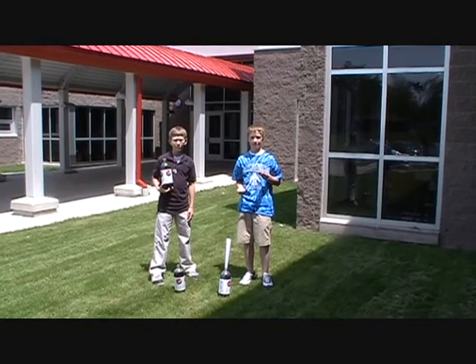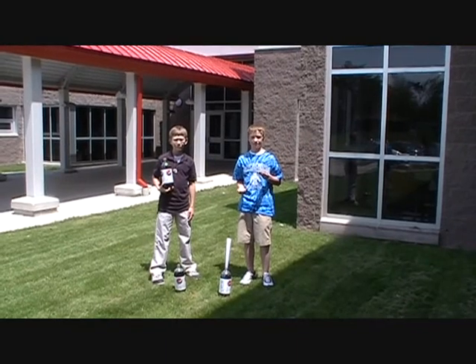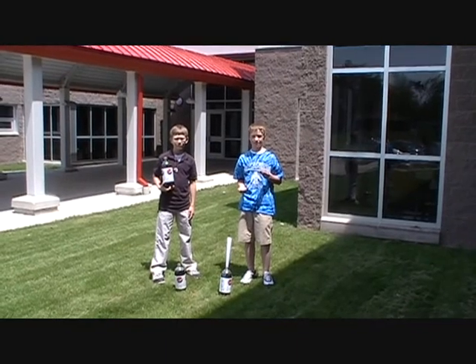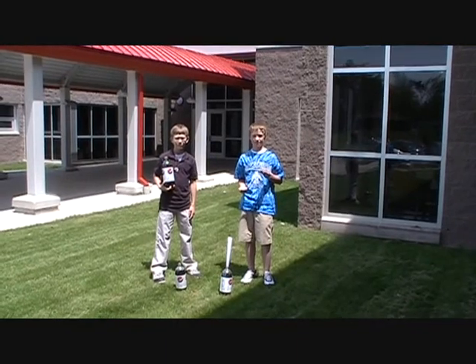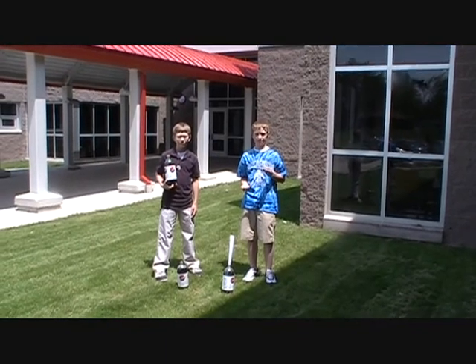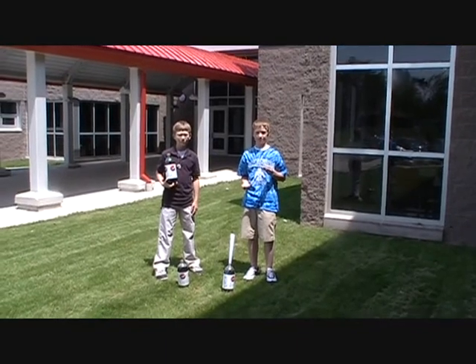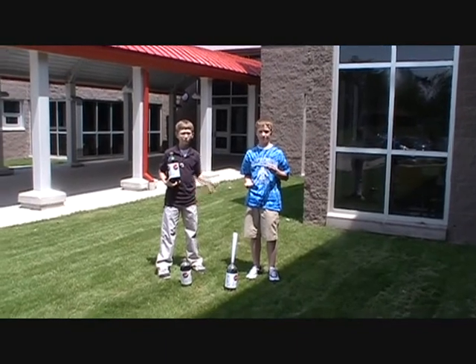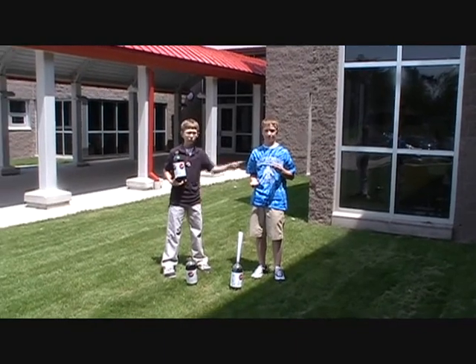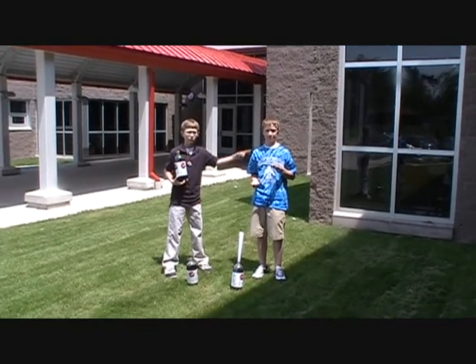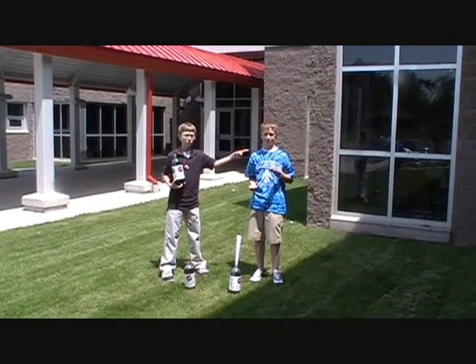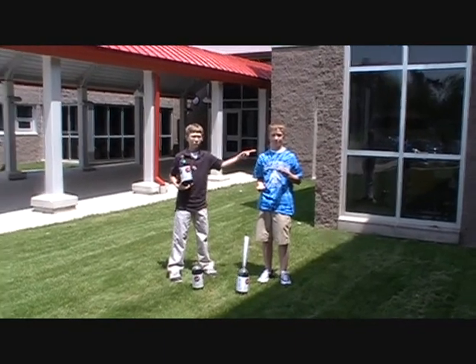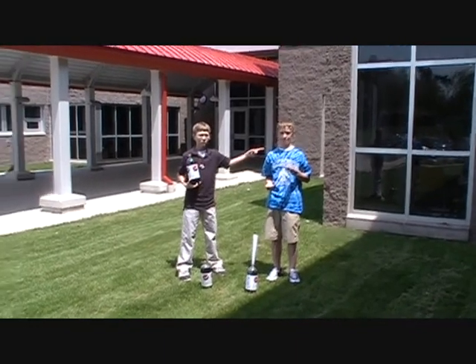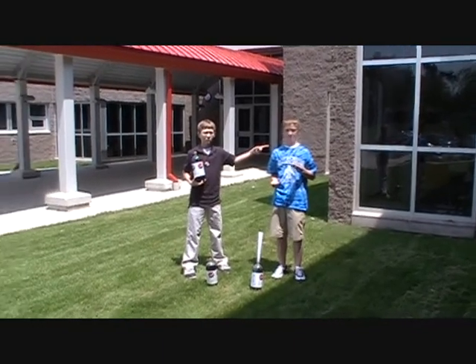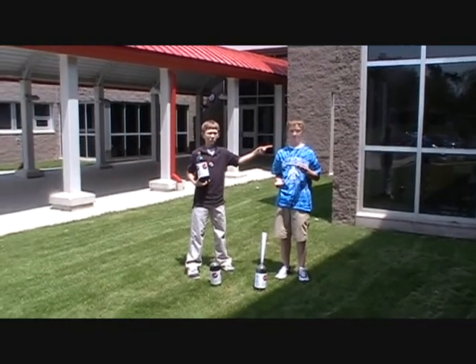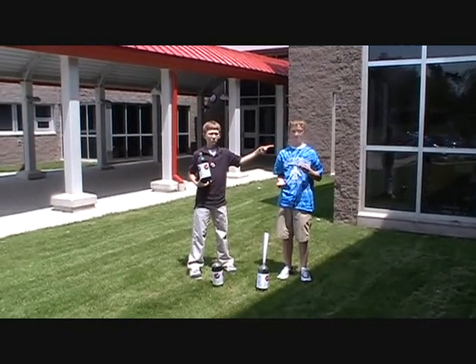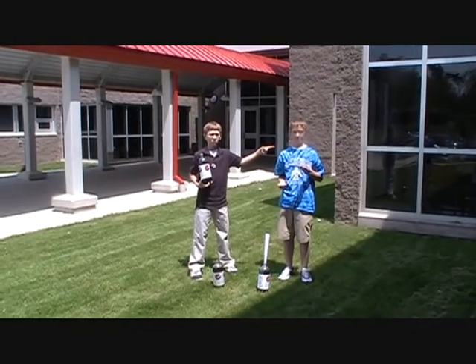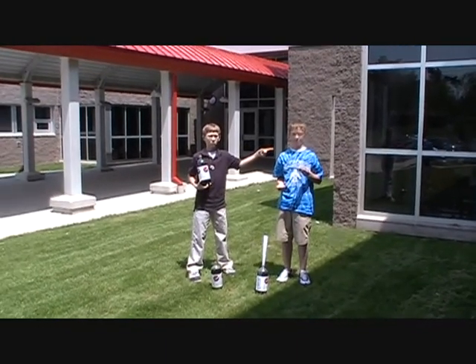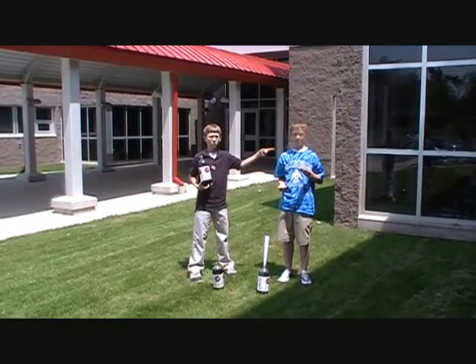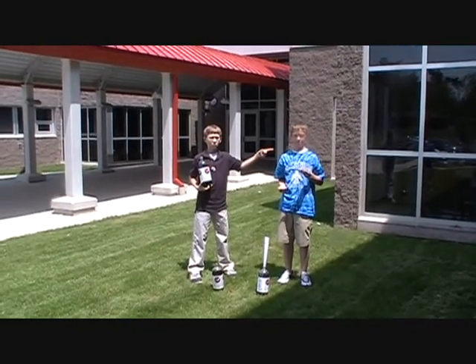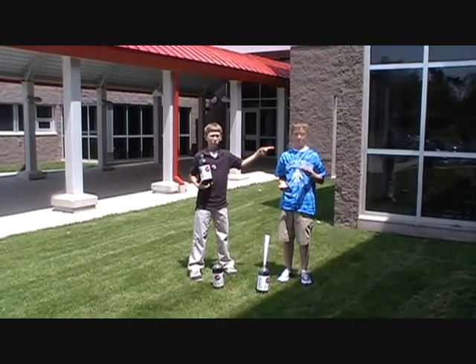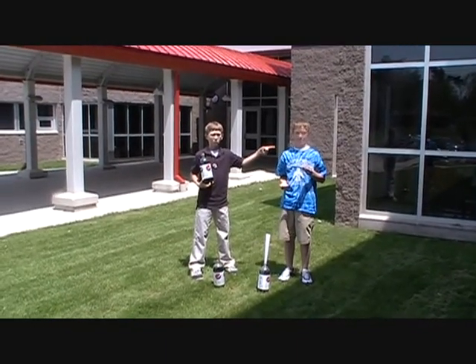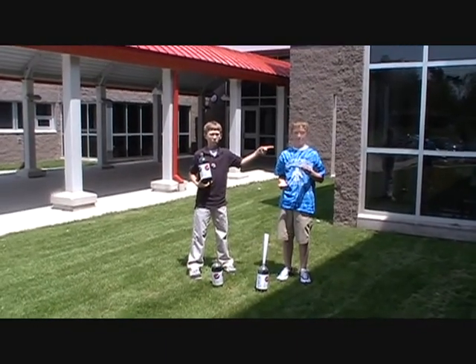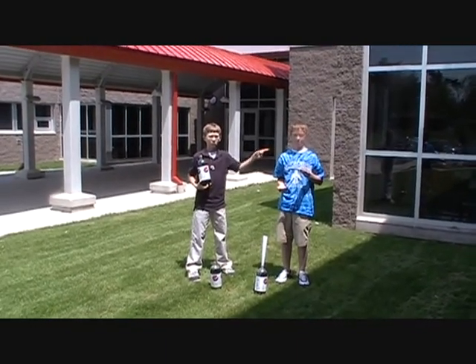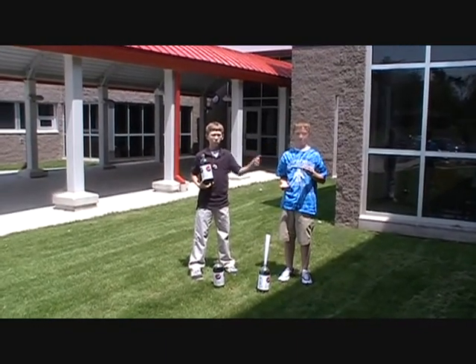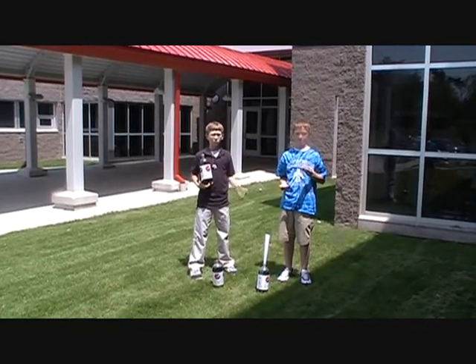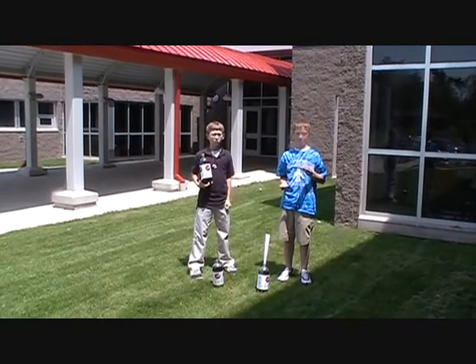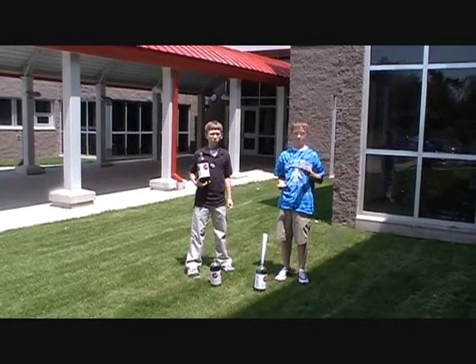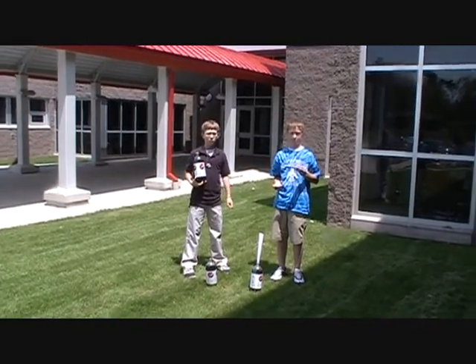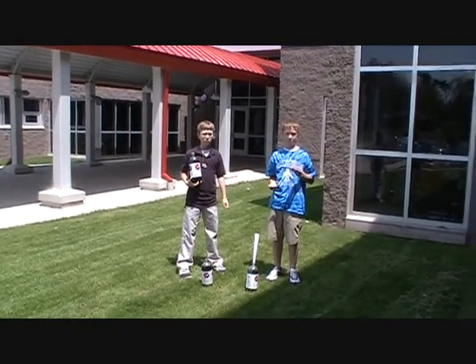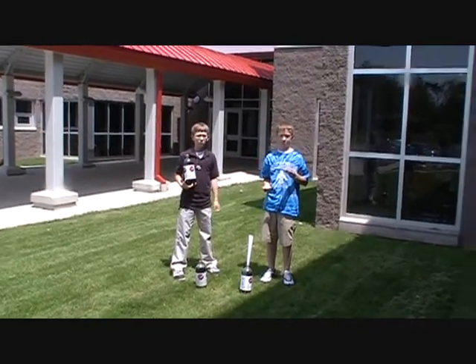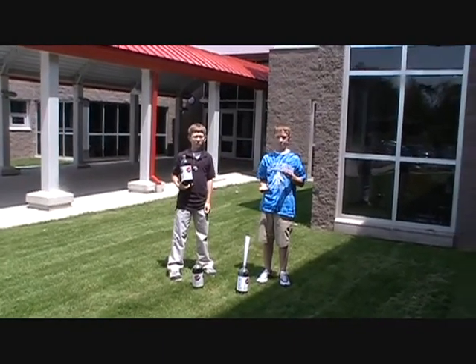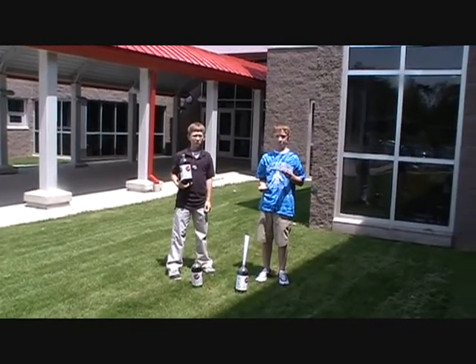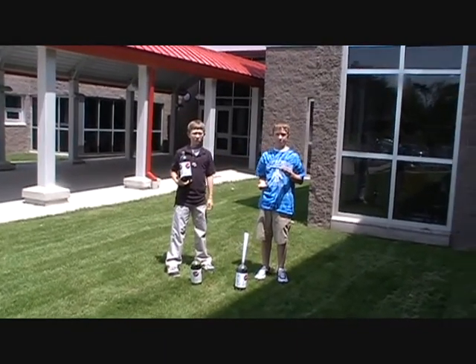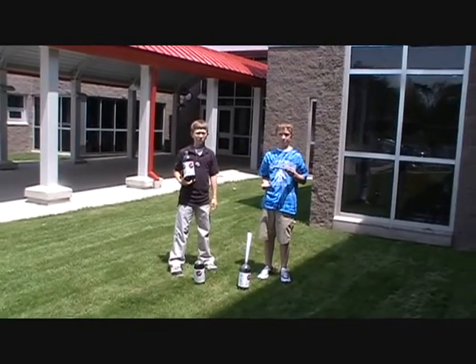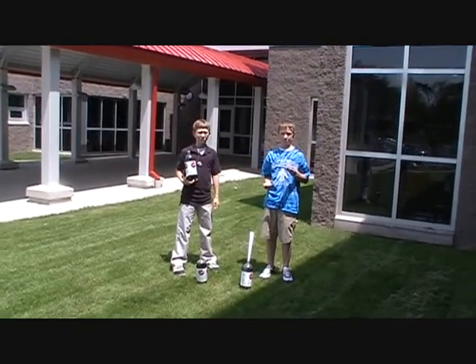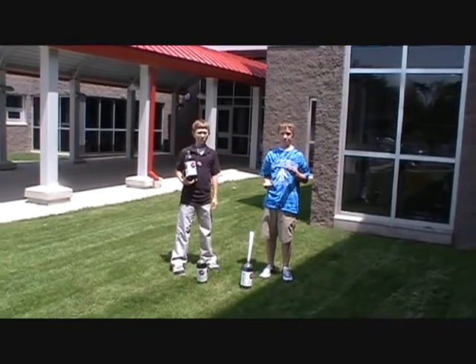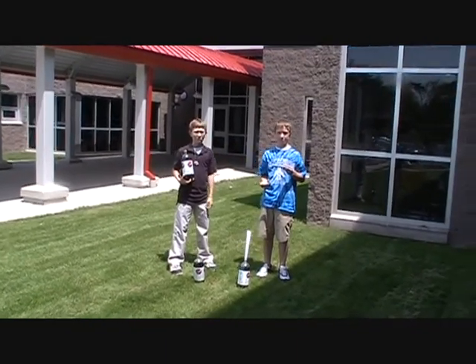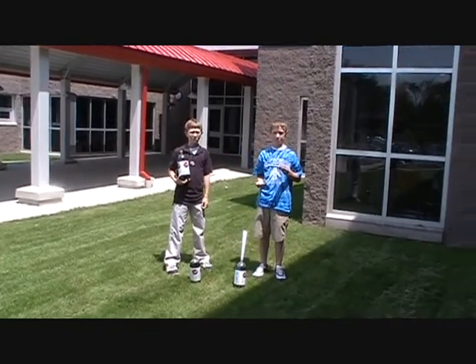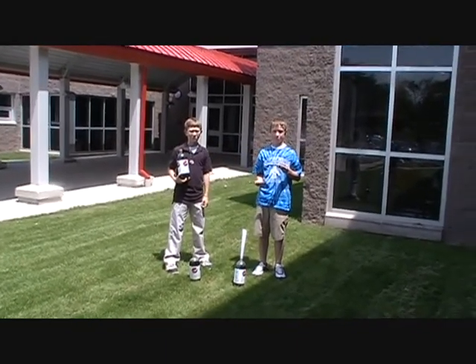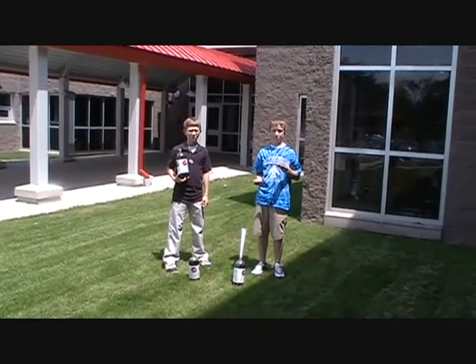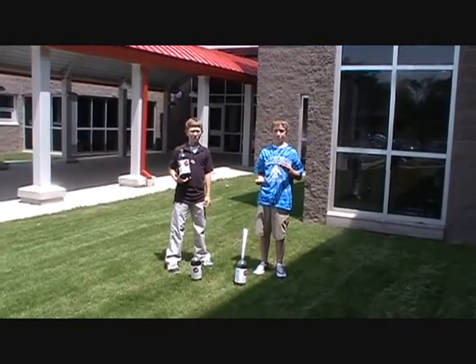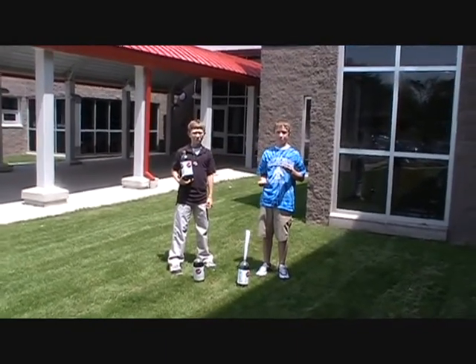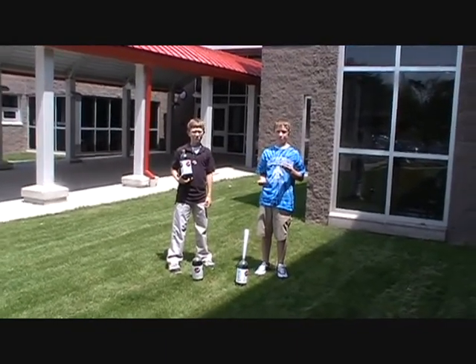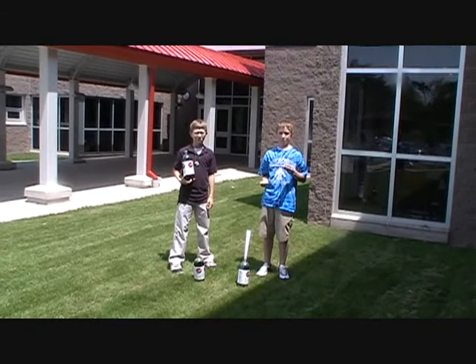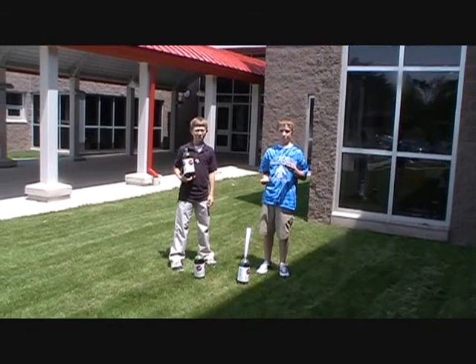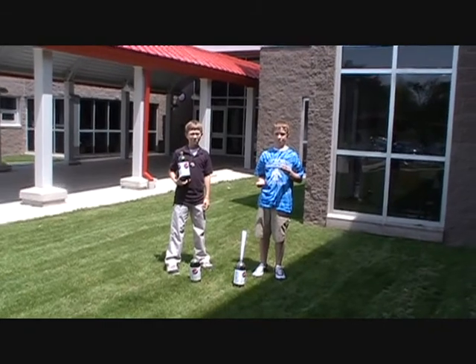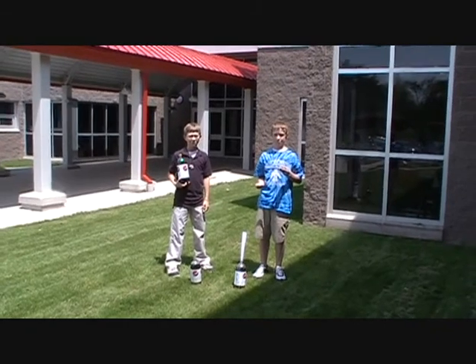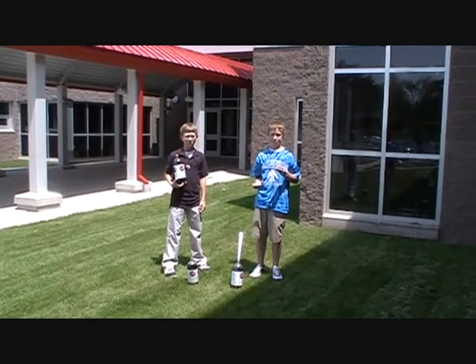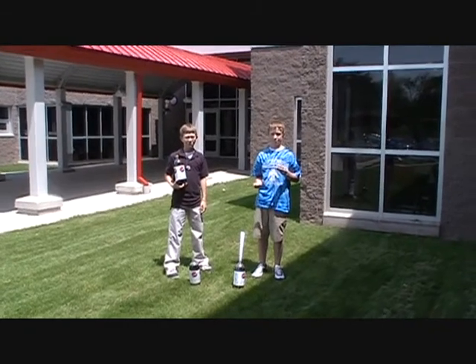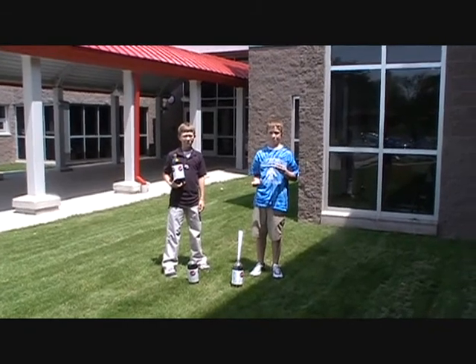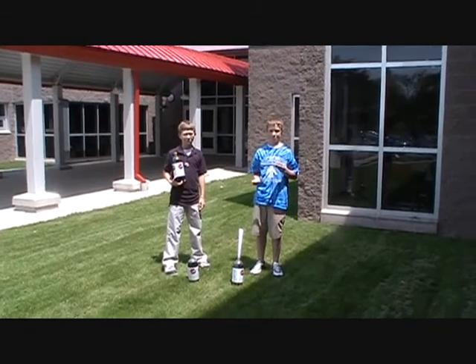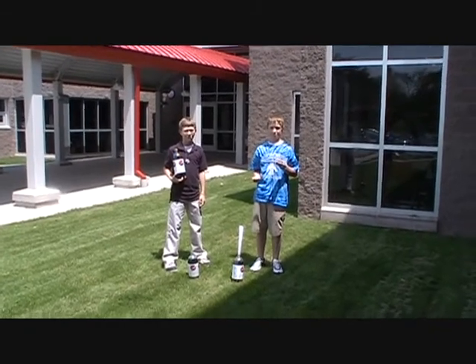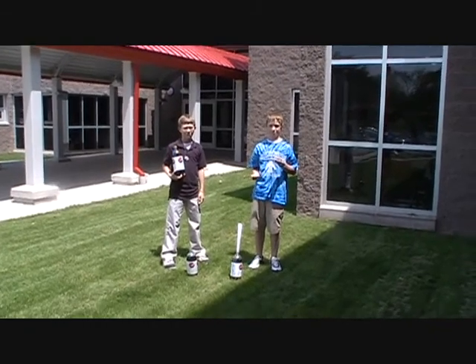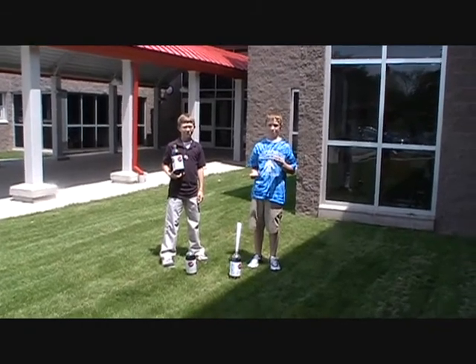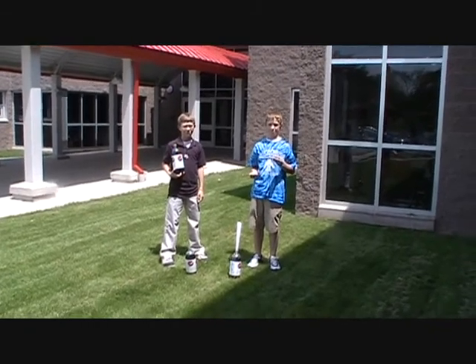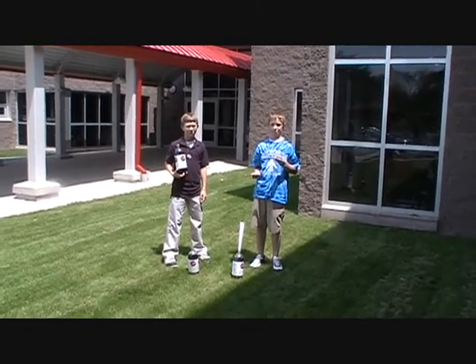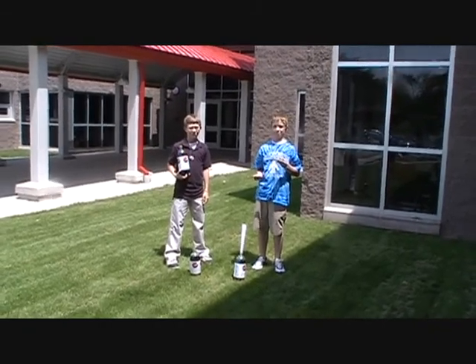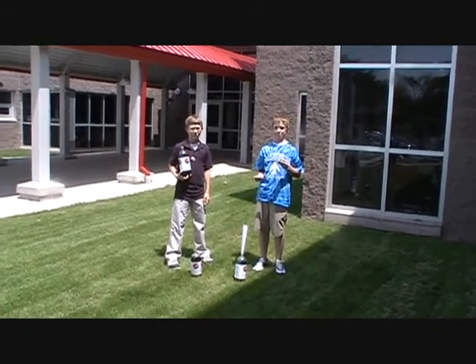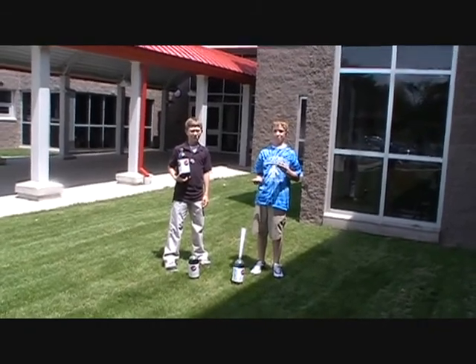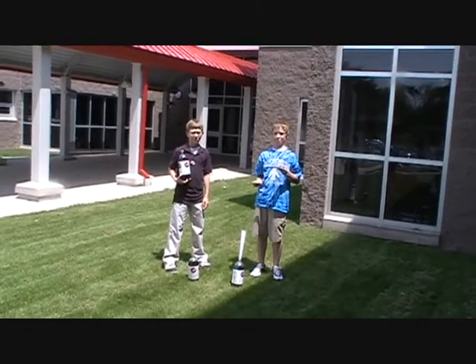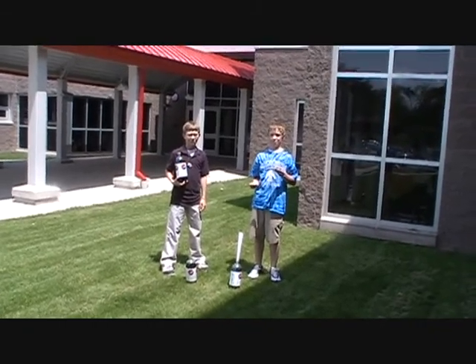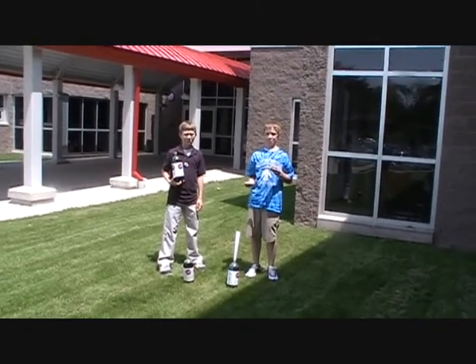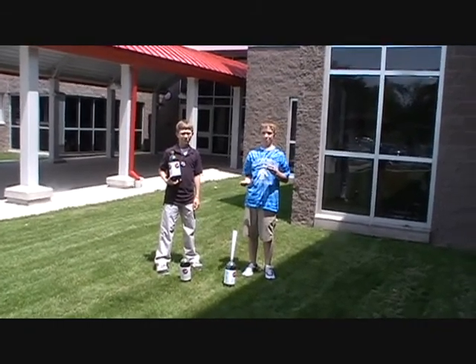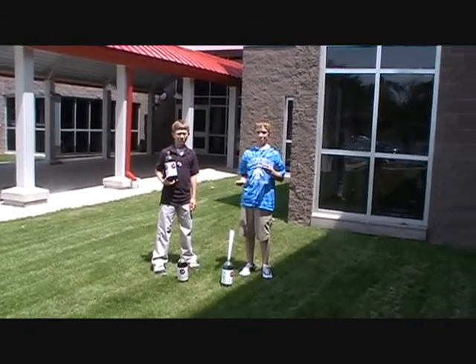Liam will make the first attempt. He will open the soda, make a funnel out of the paper plate to pour the Mentos in, and we will sit back and see what happens.